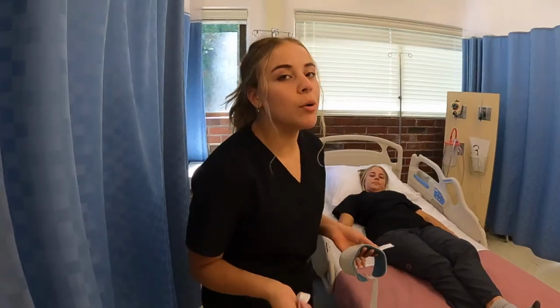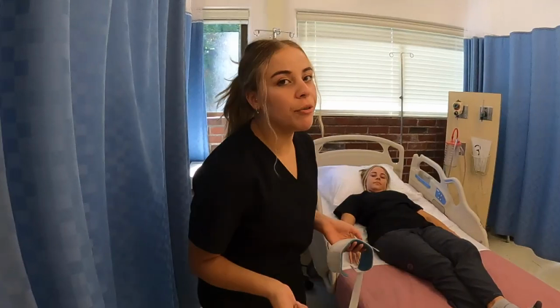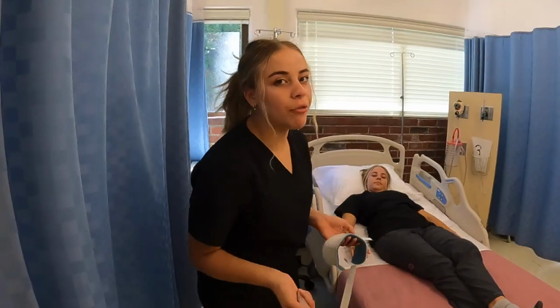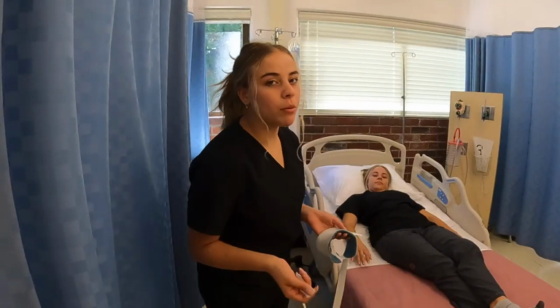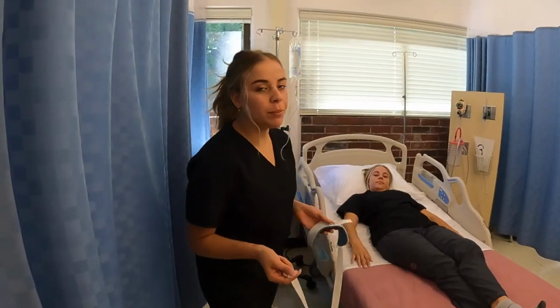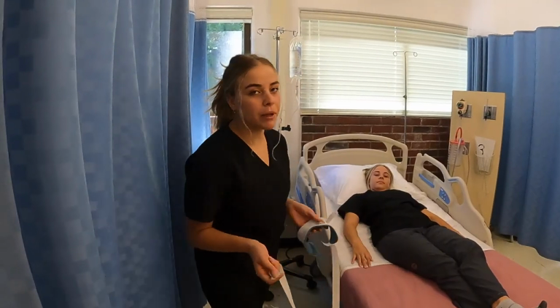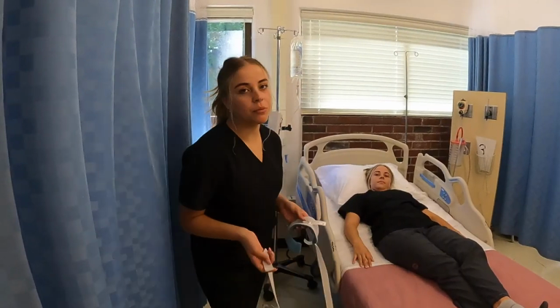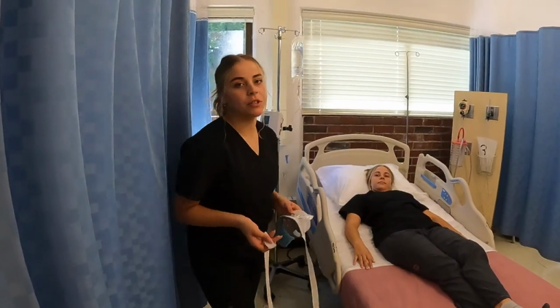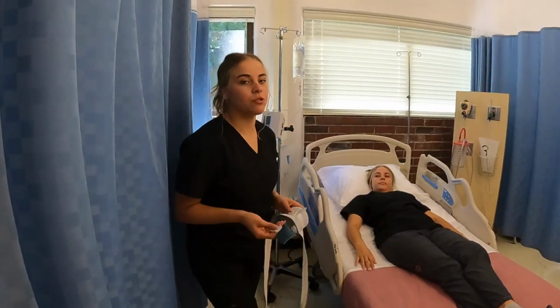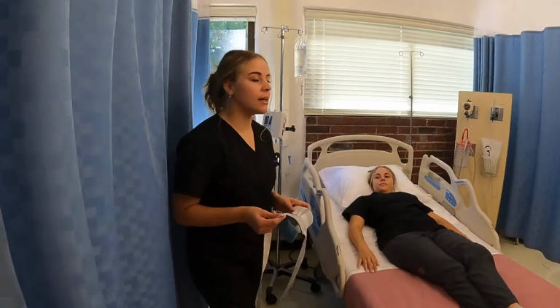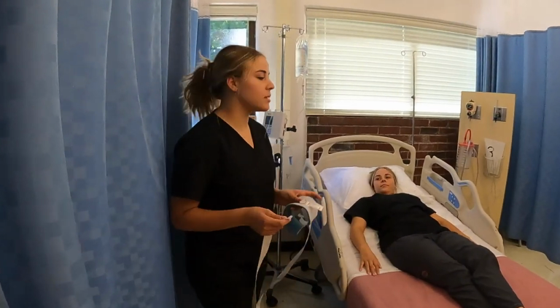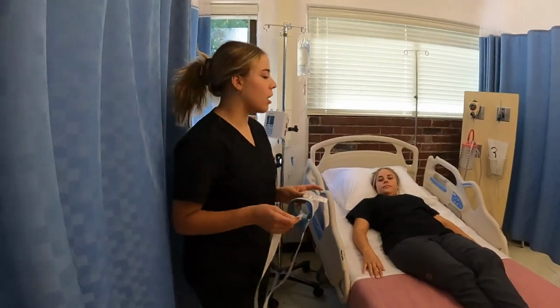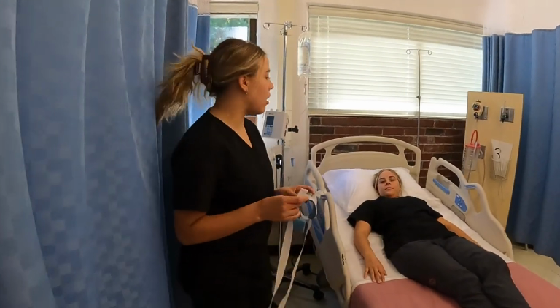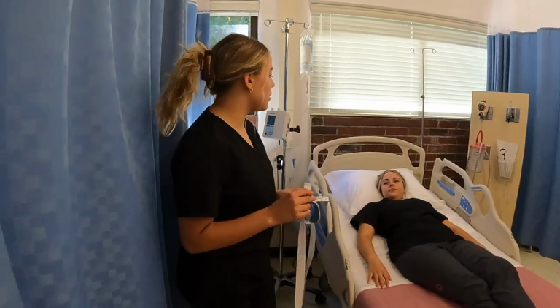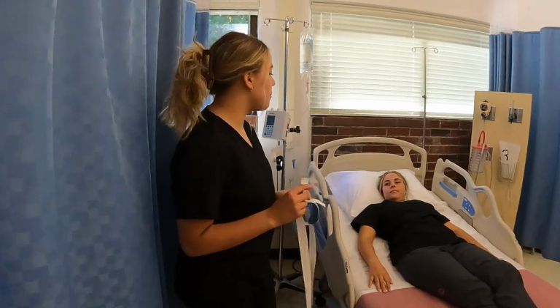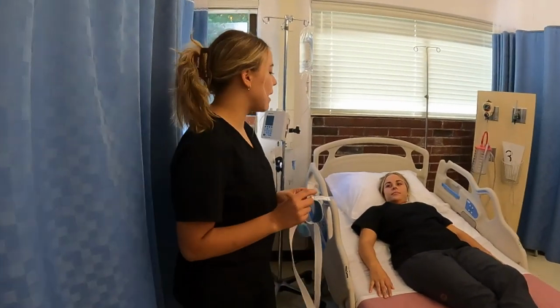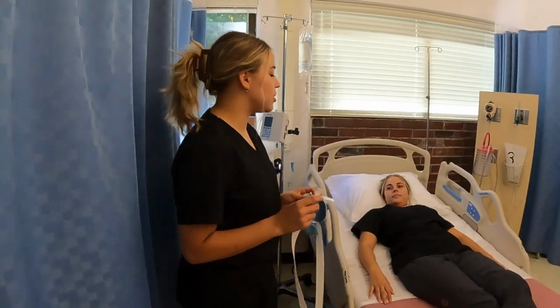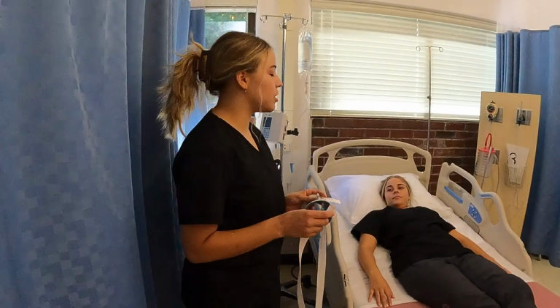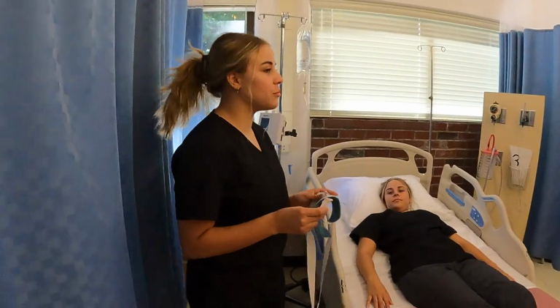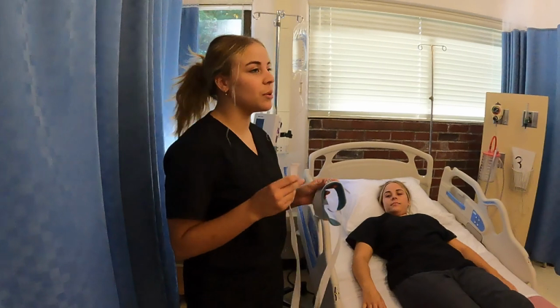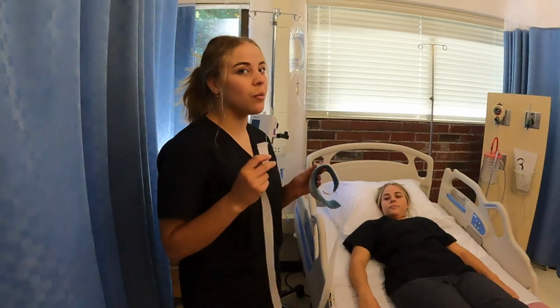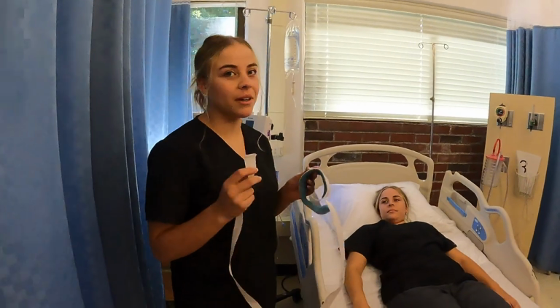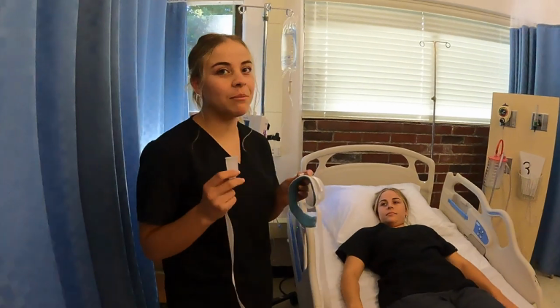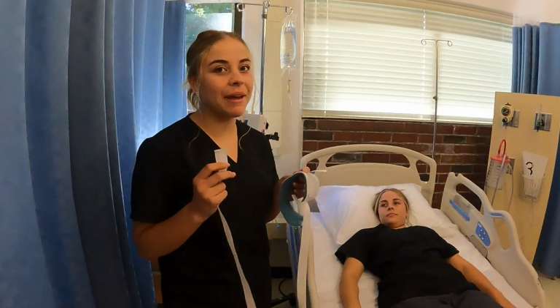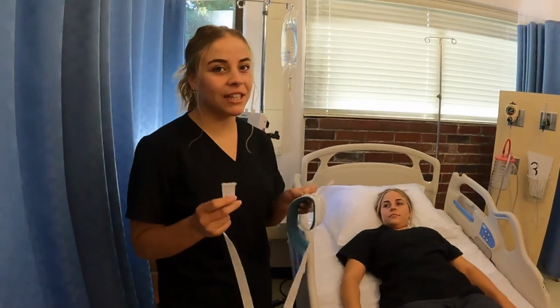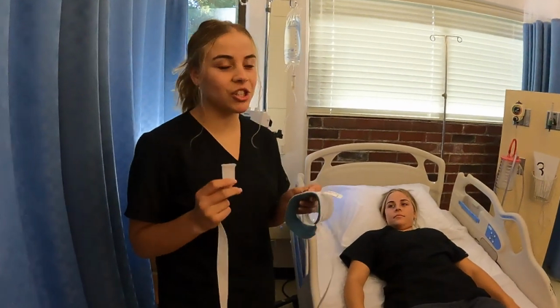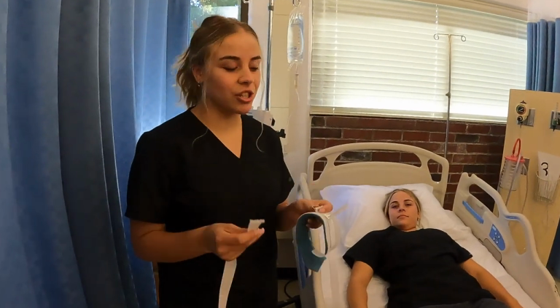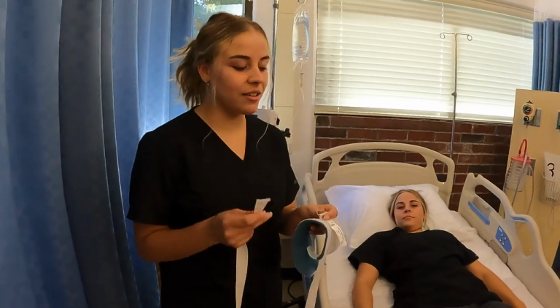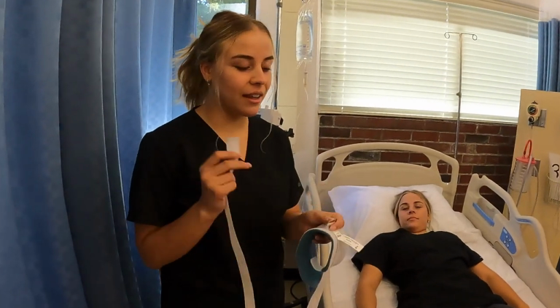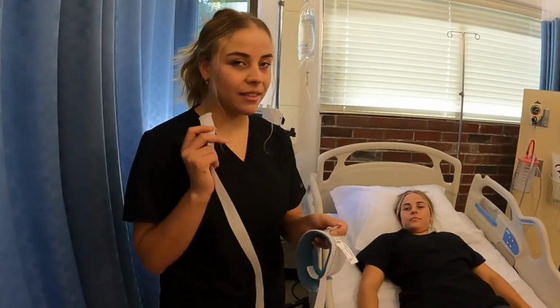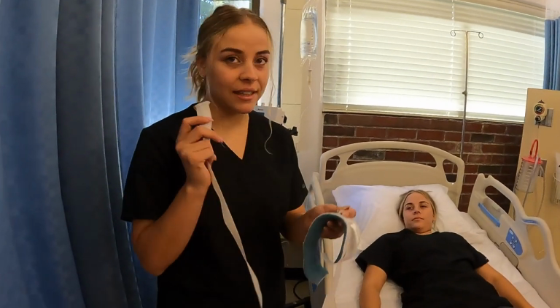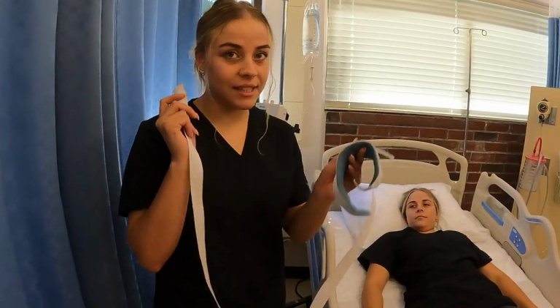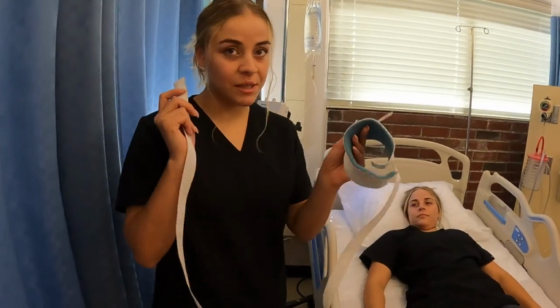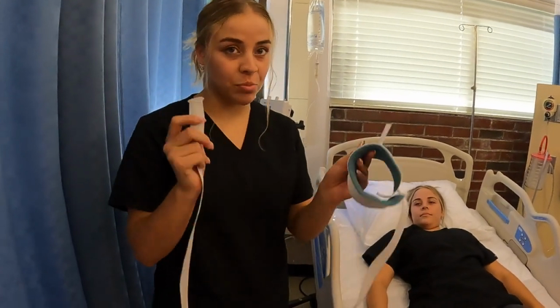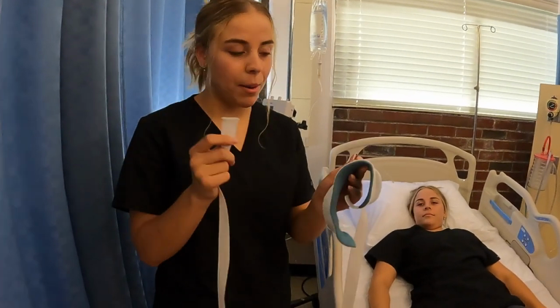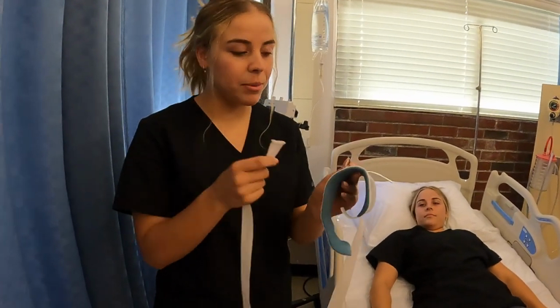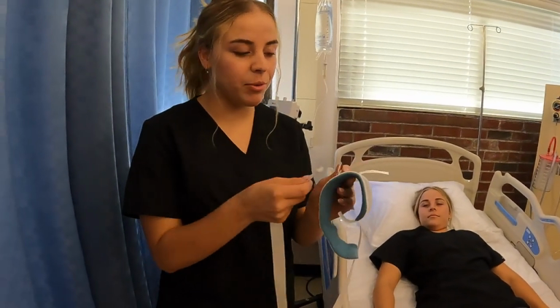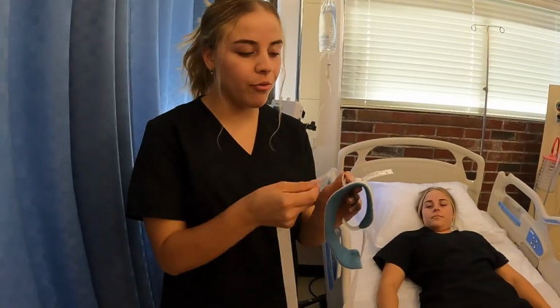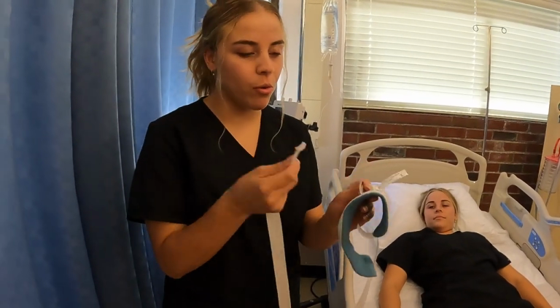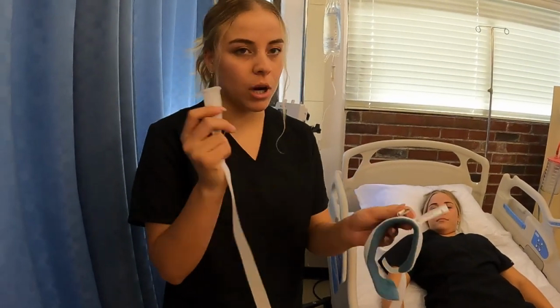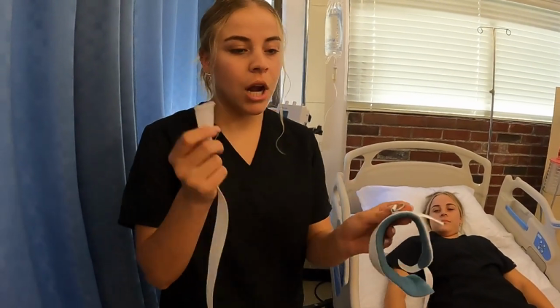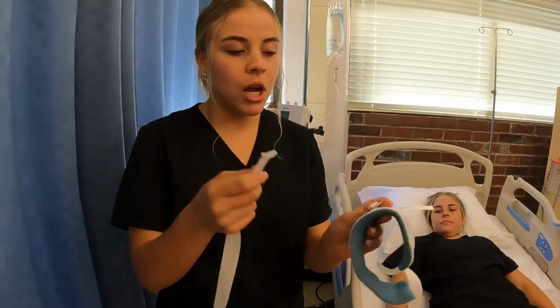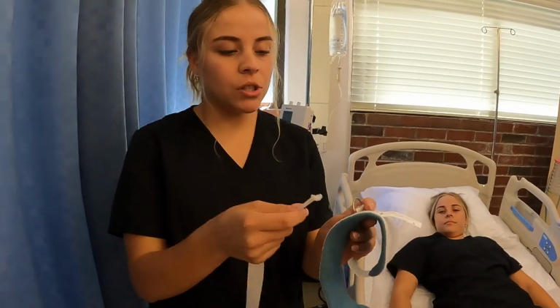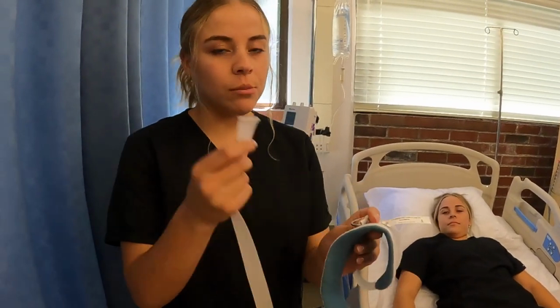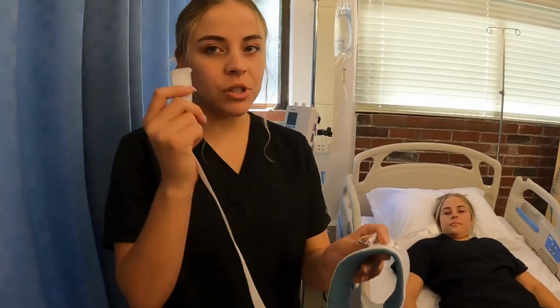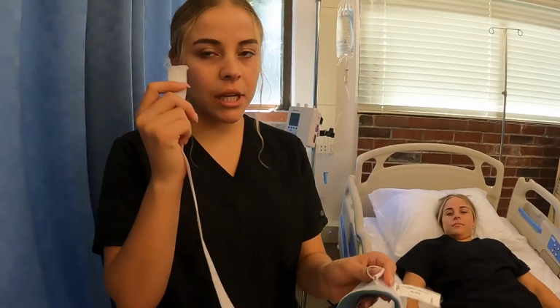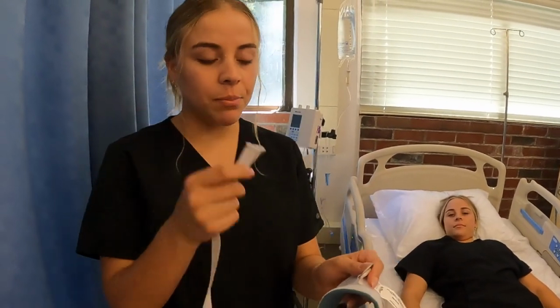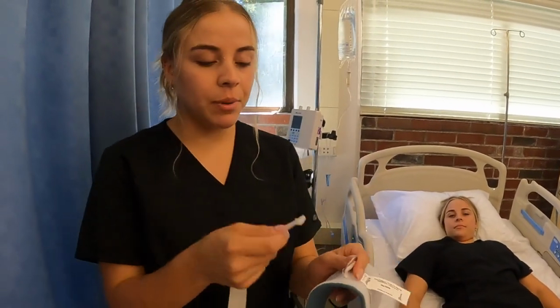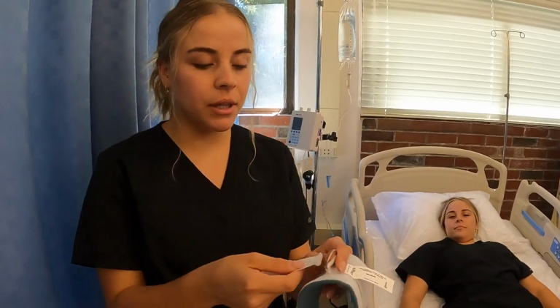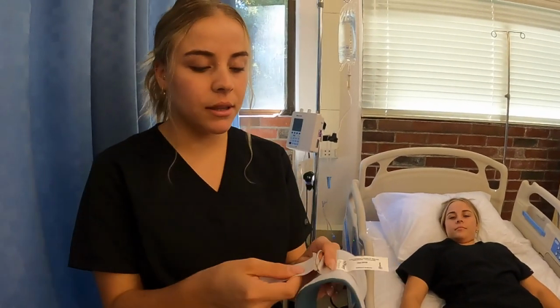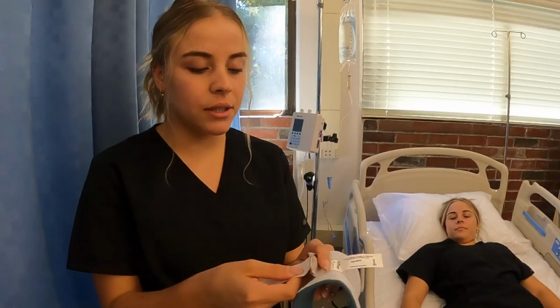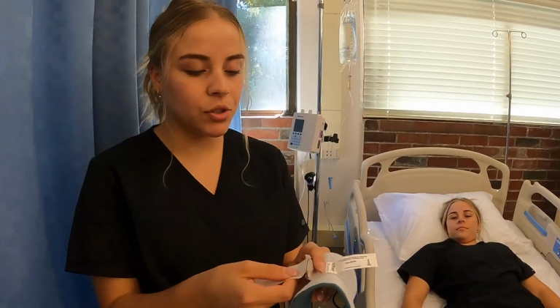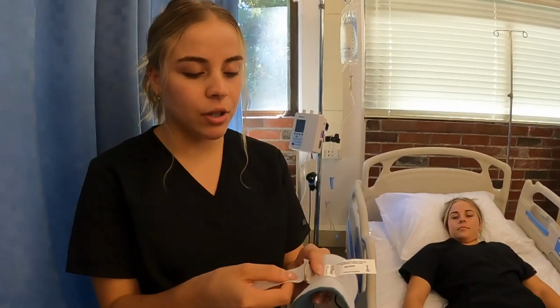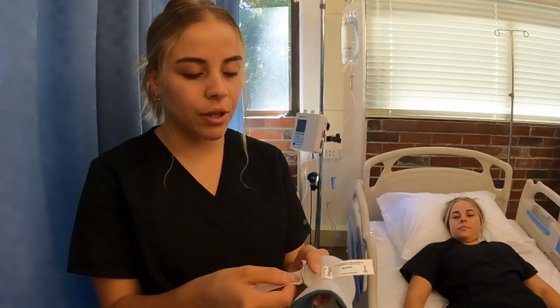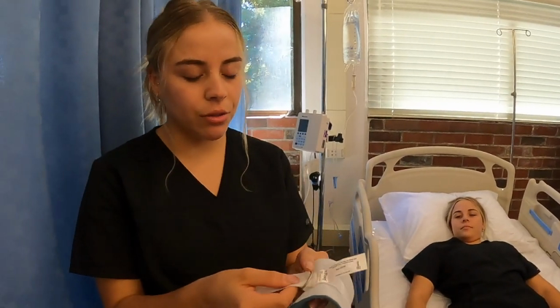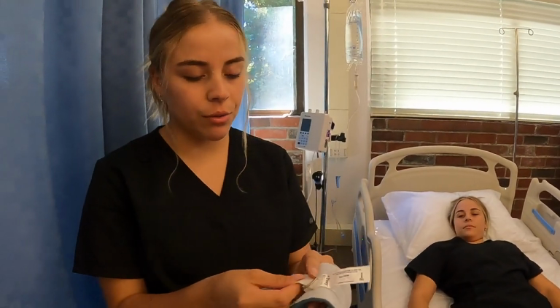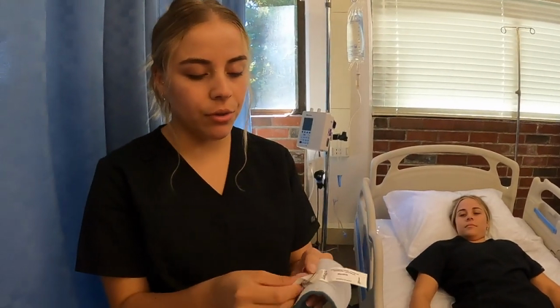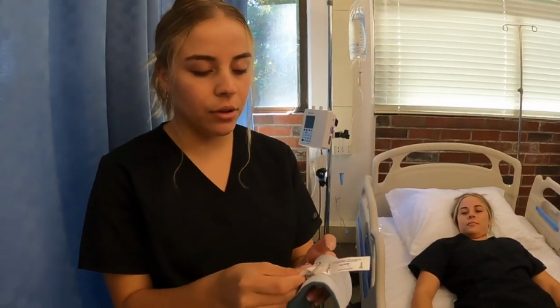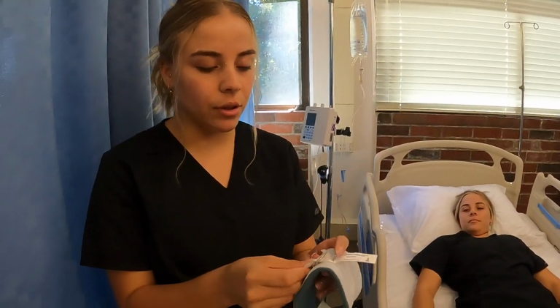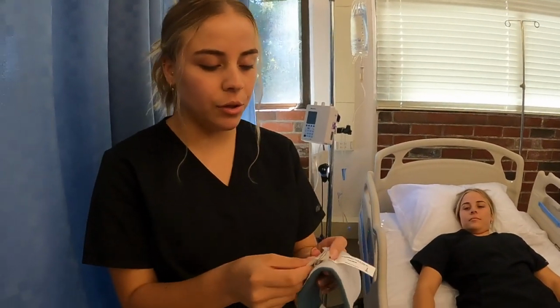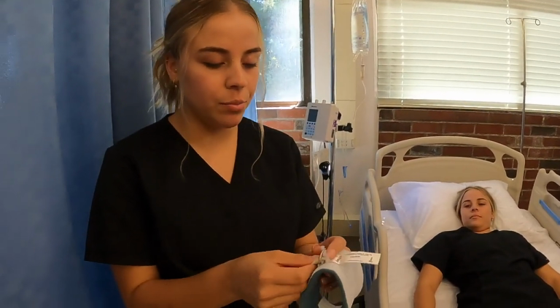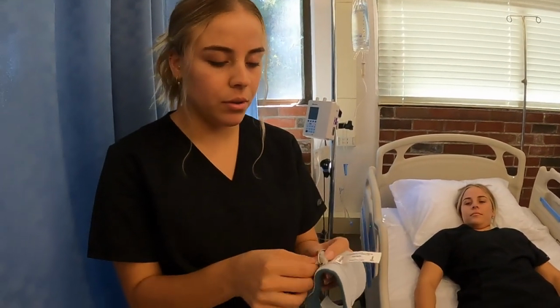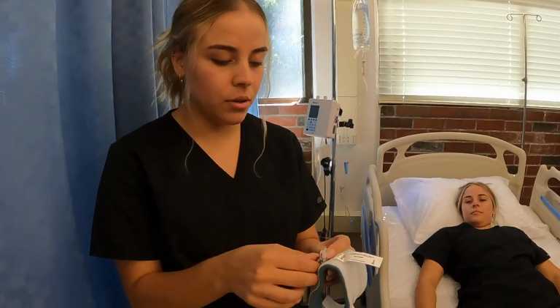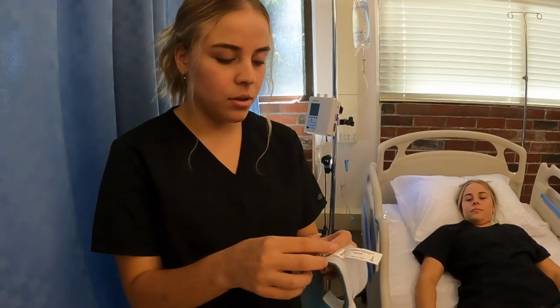So before we put restraints on the patient, we want to make sure that this is prepped before, so I'm just gonna put the string through the loop.